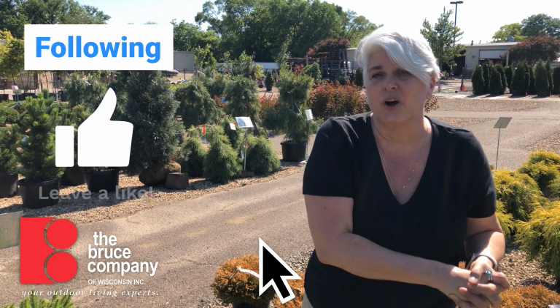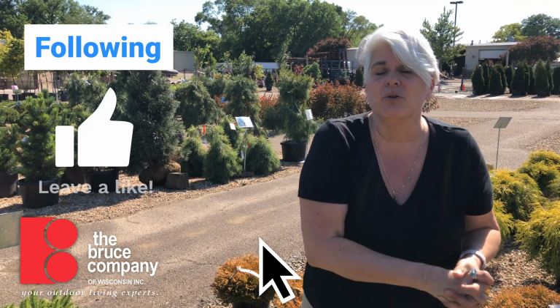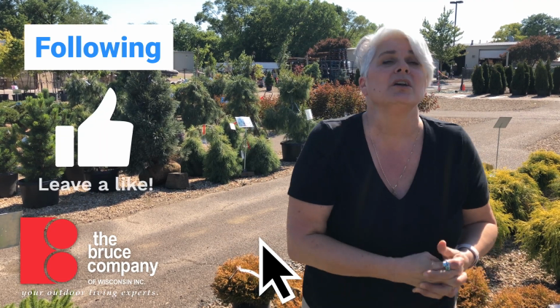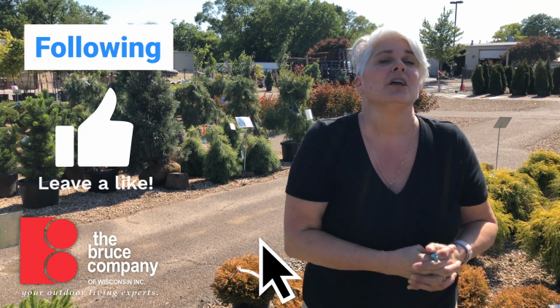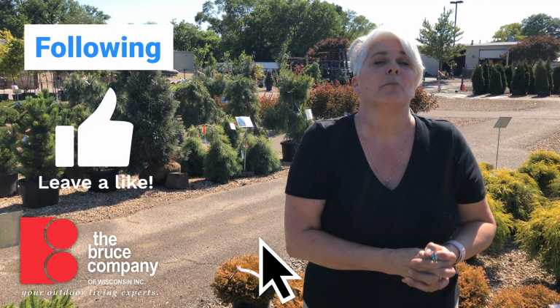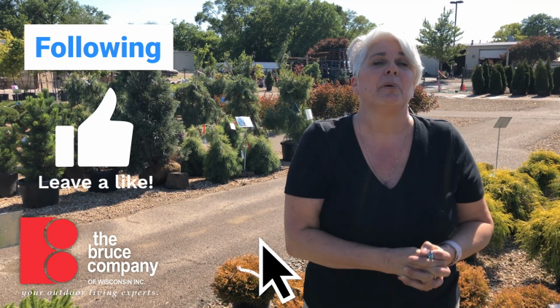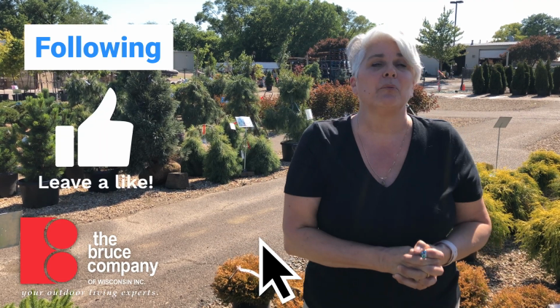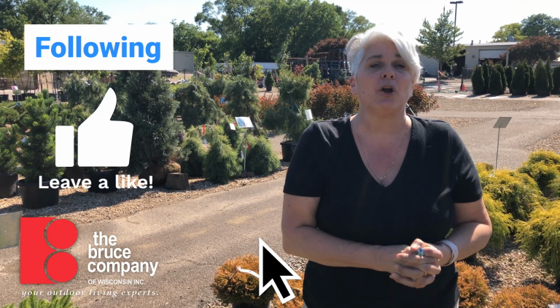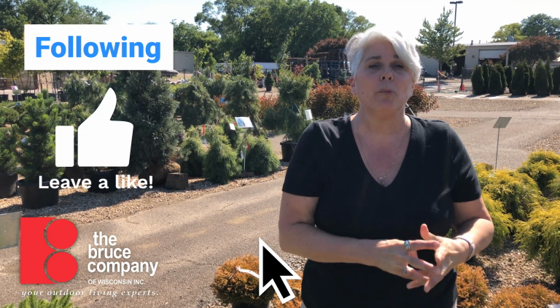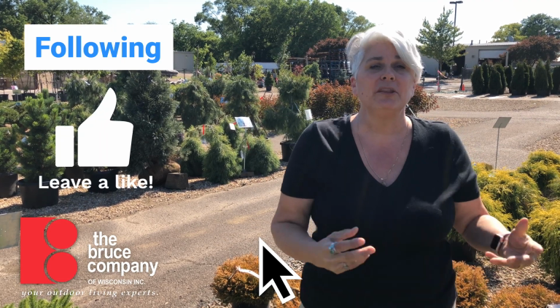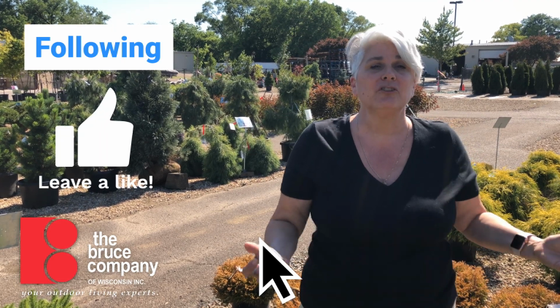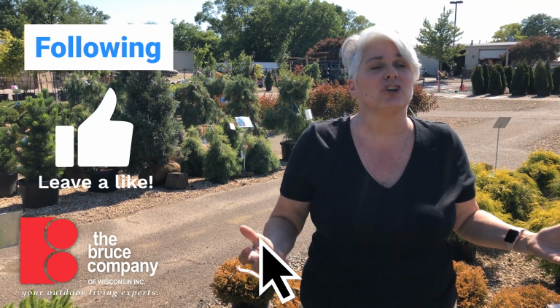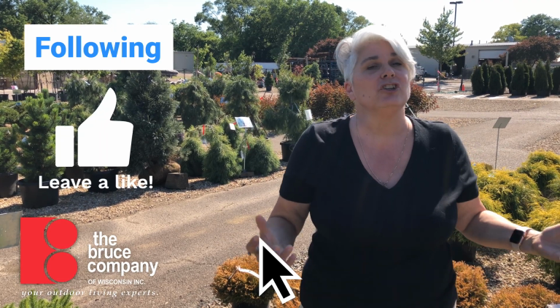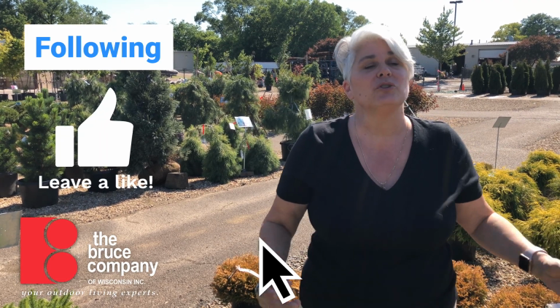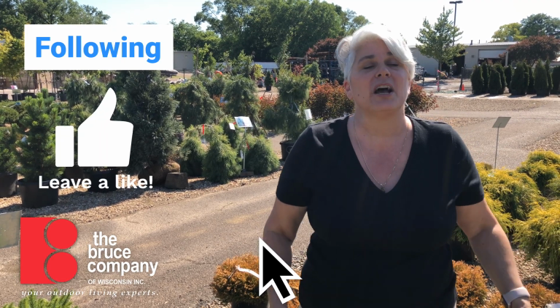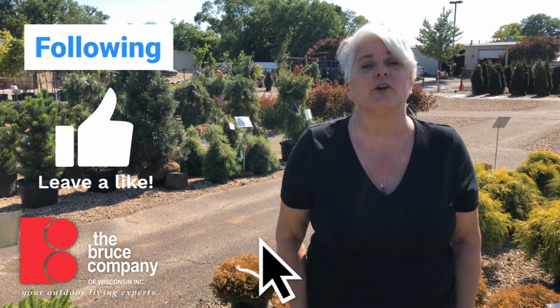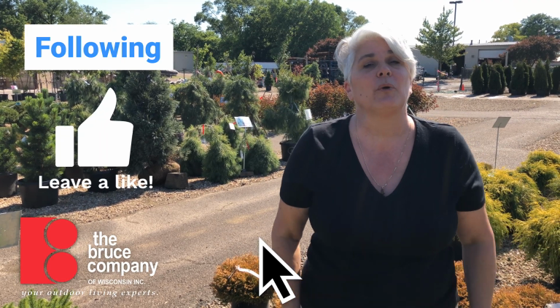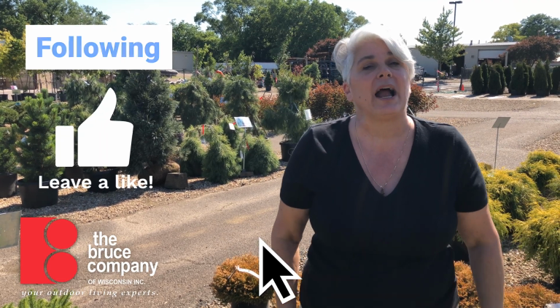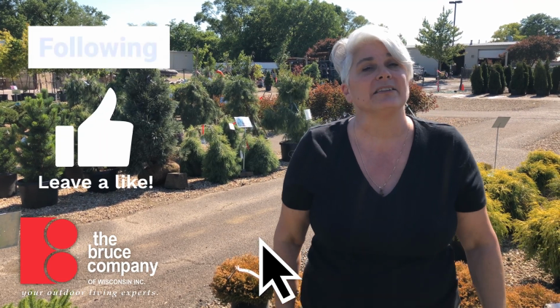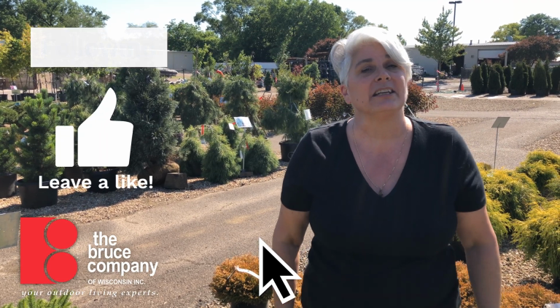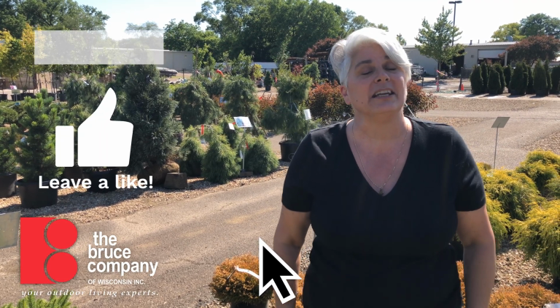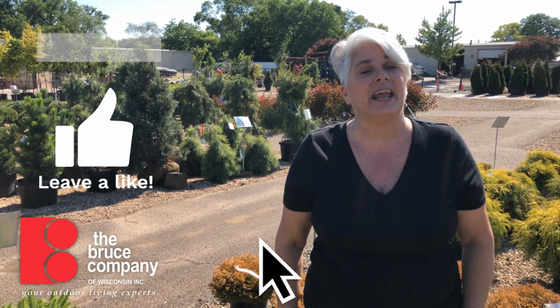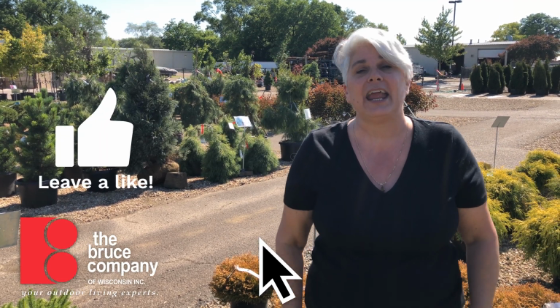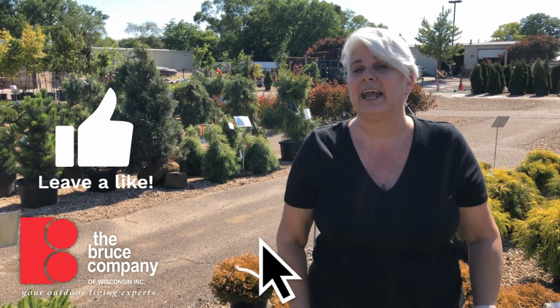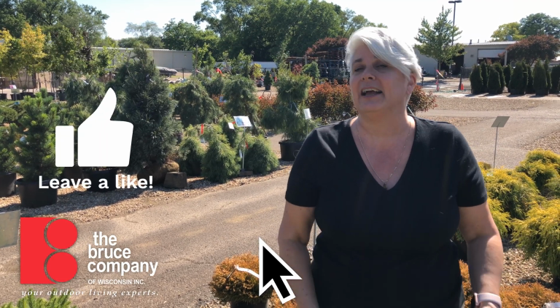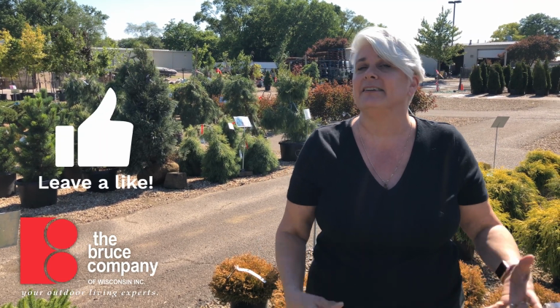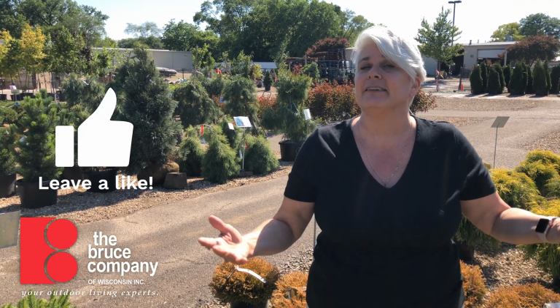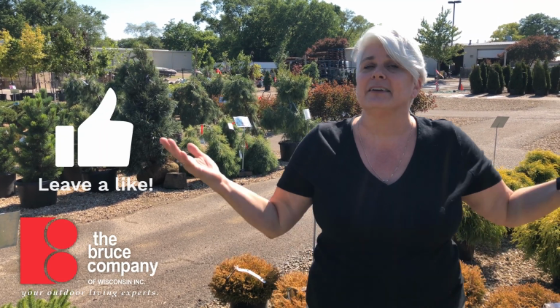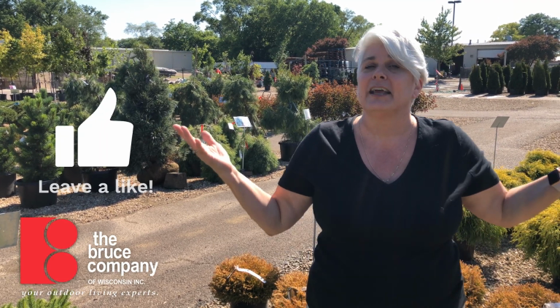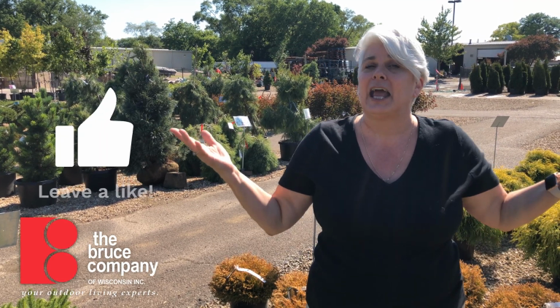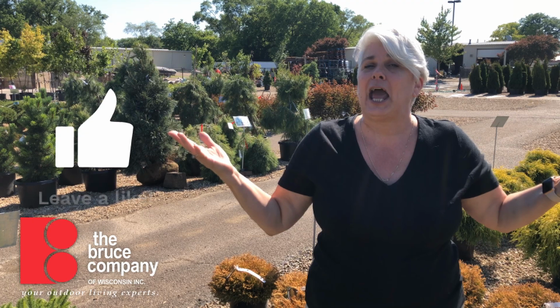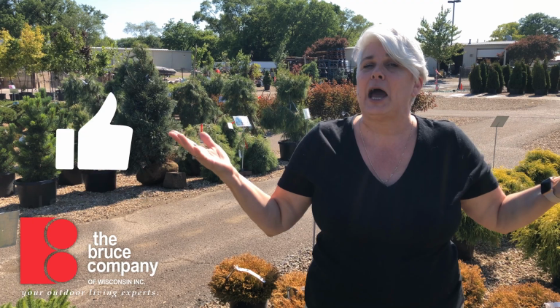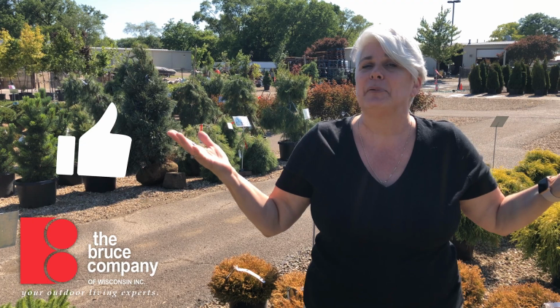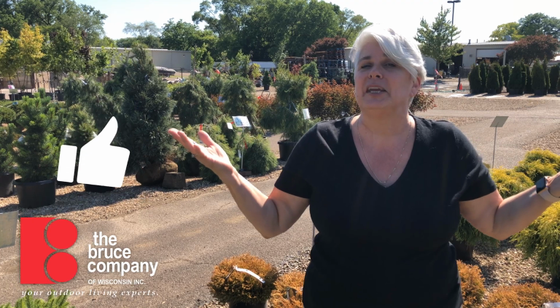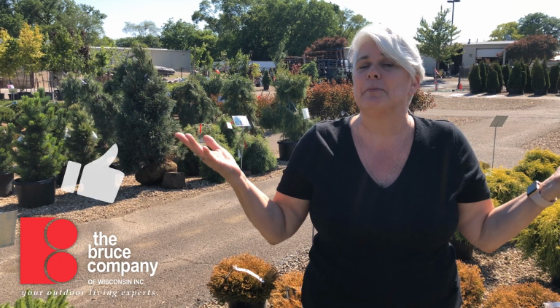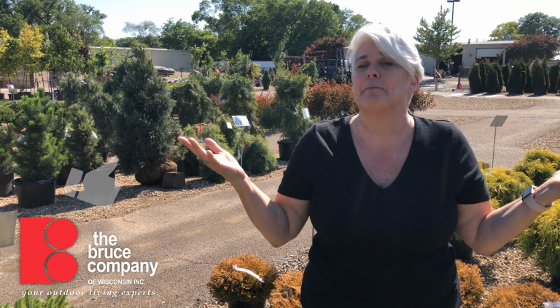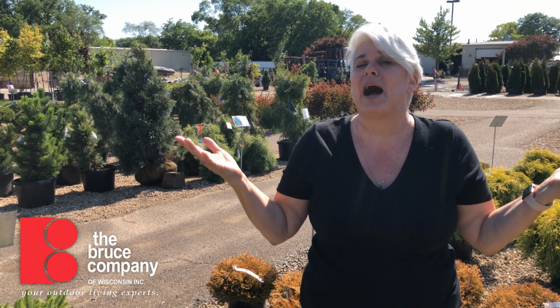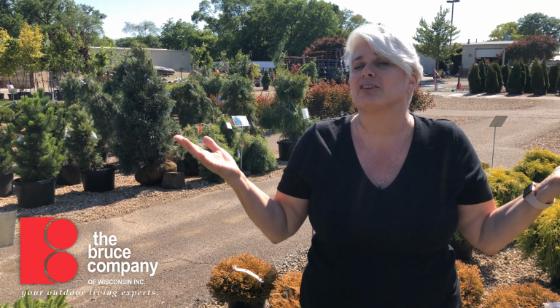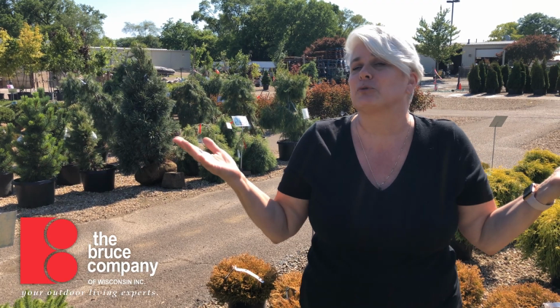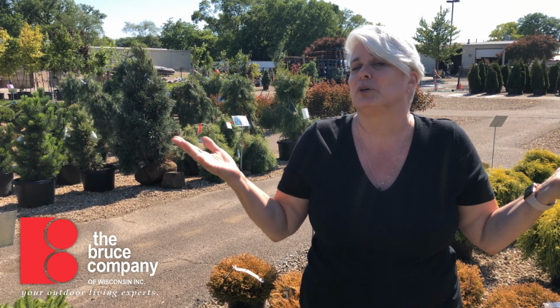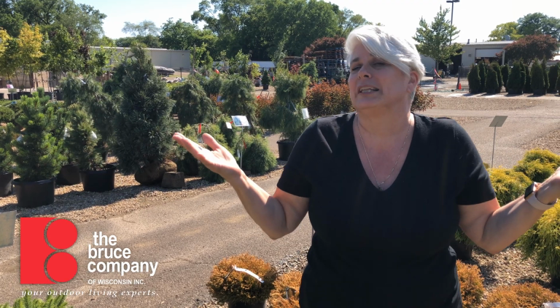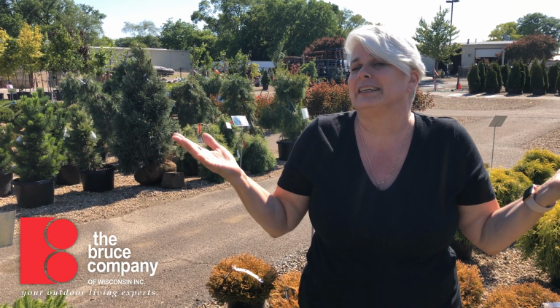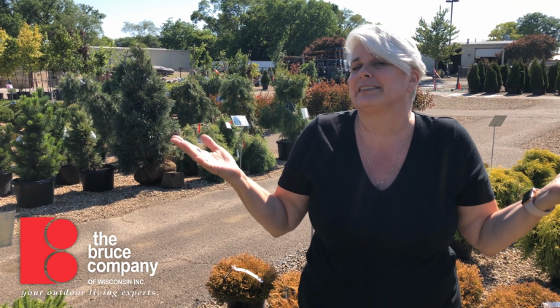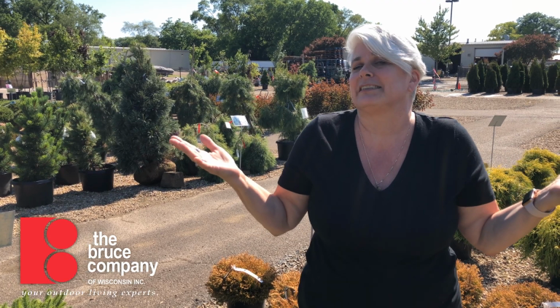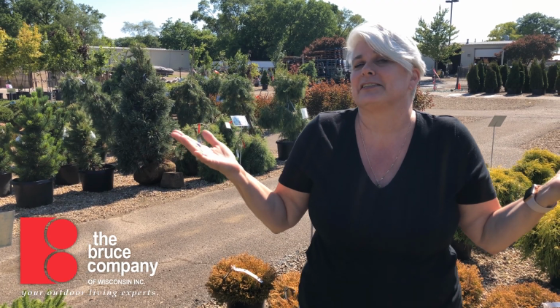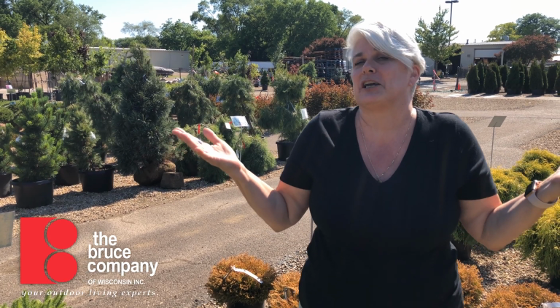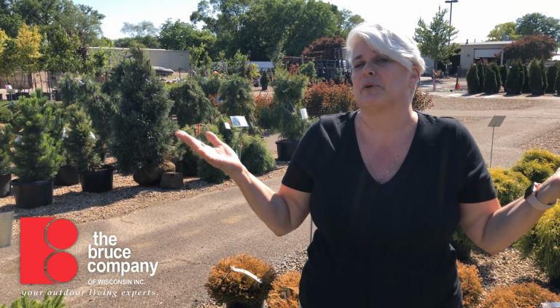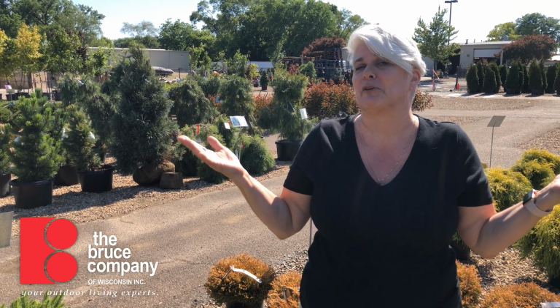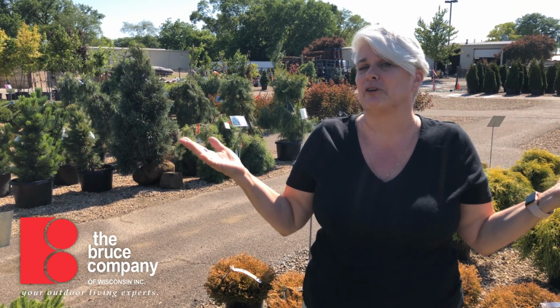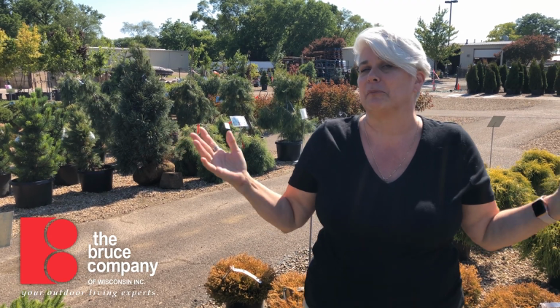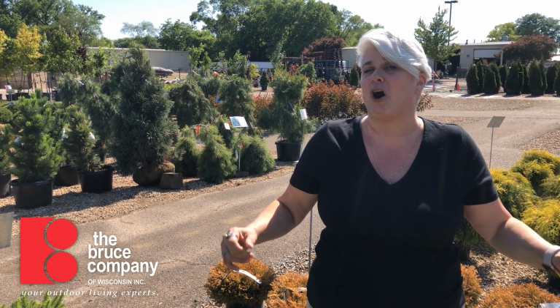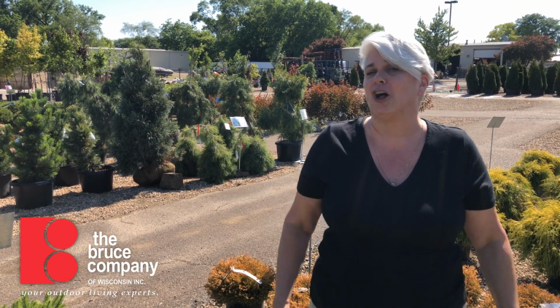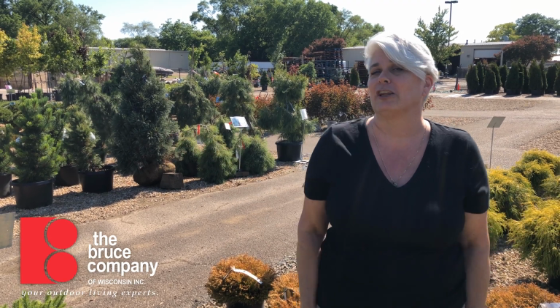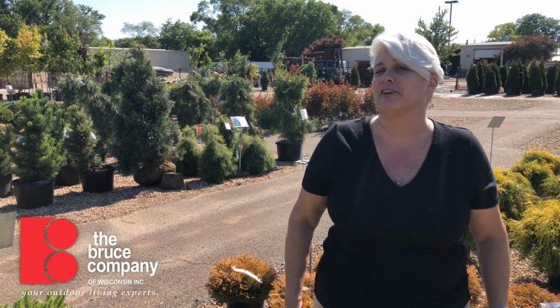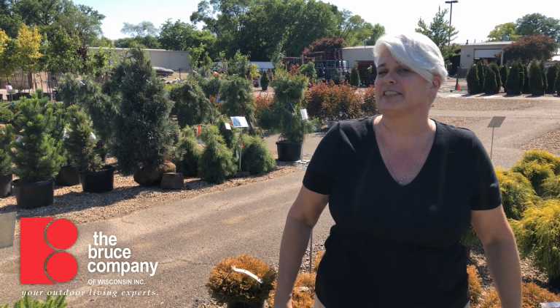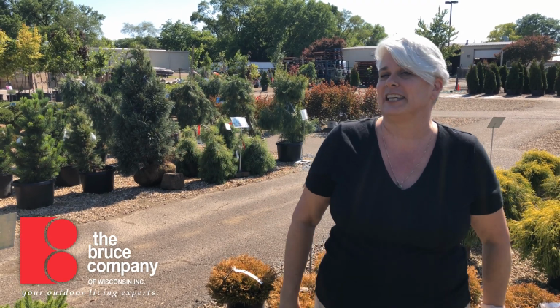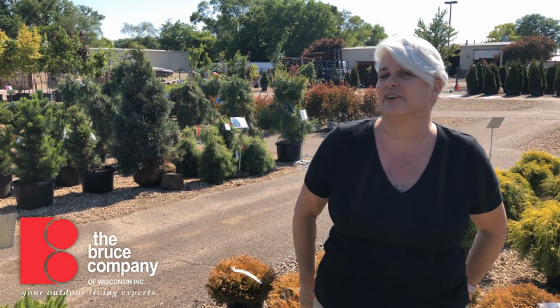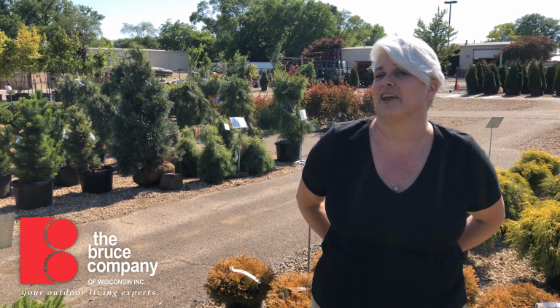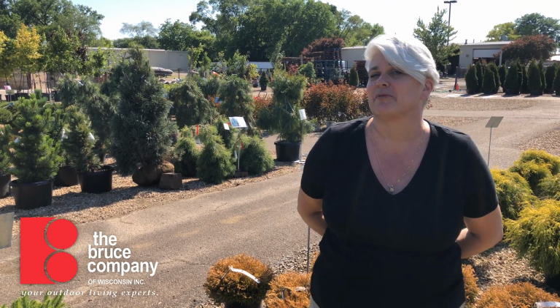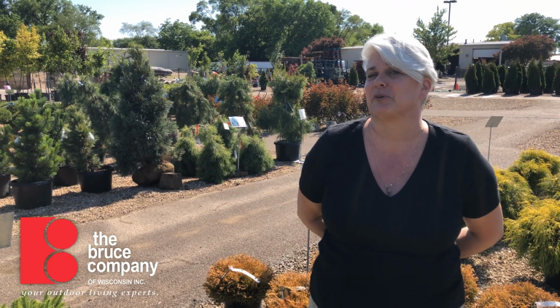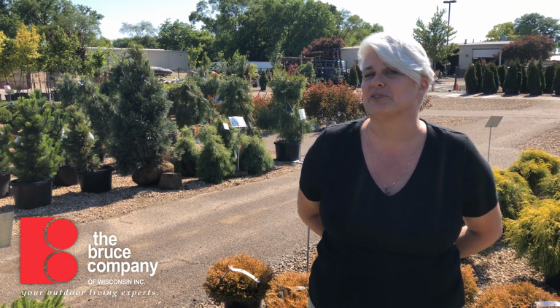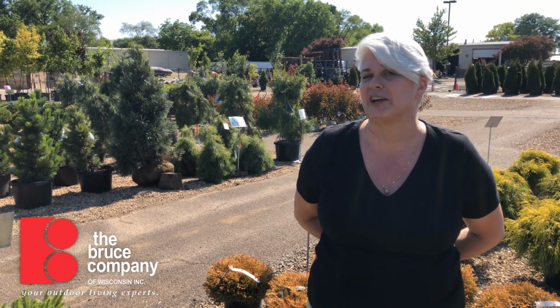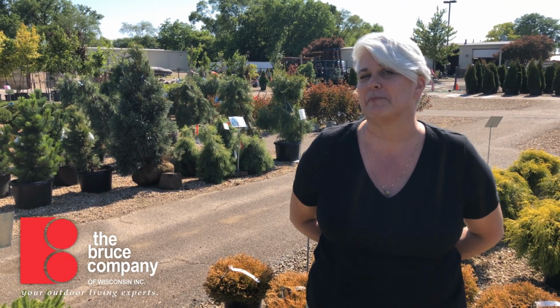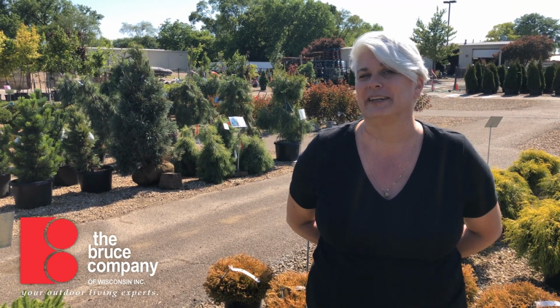Sorry this is a bad news video, but we're hoping there's good news on the horizon. Happy boxwoodless summer from all of us here at the Bruce Company!